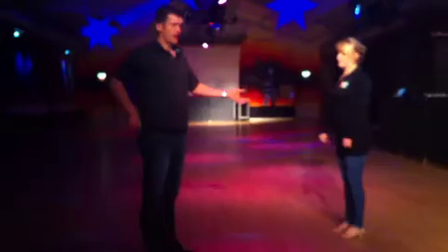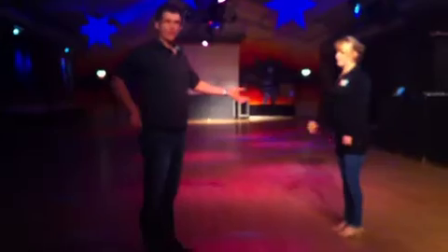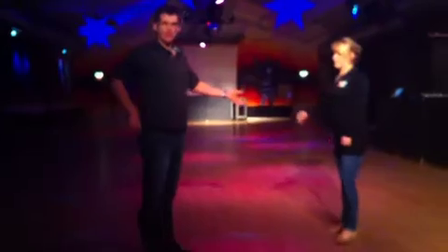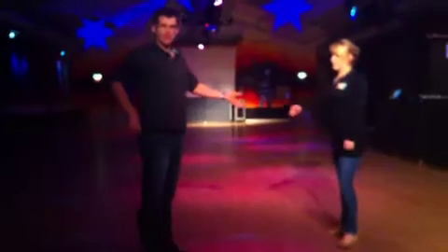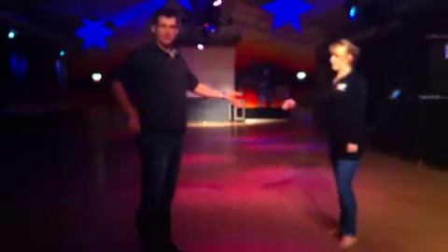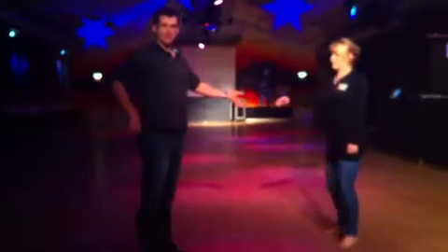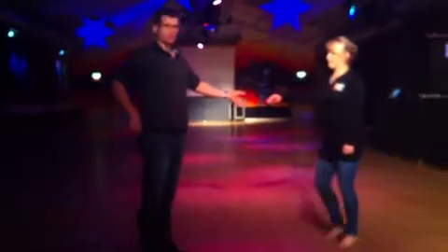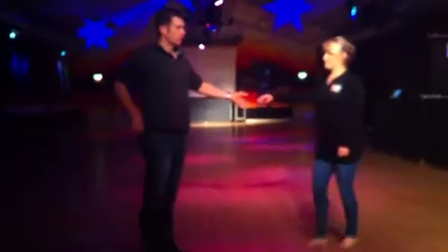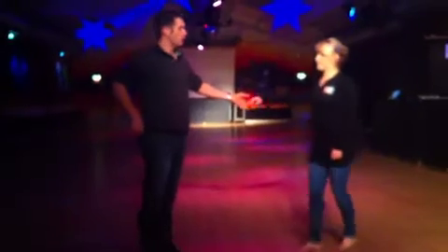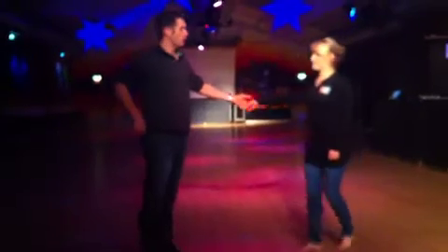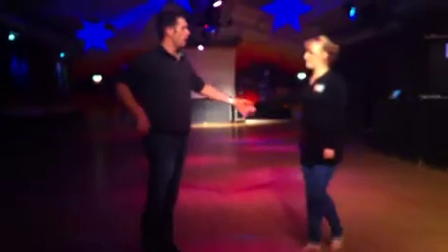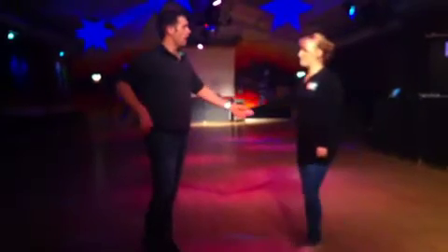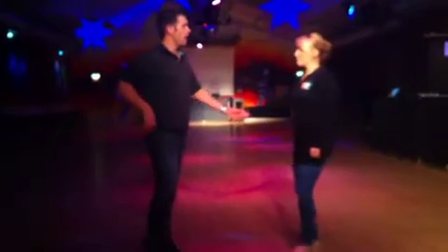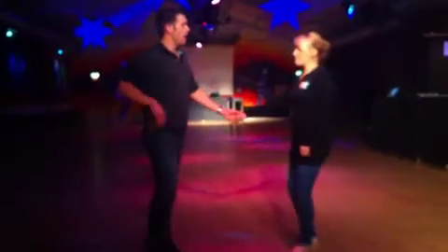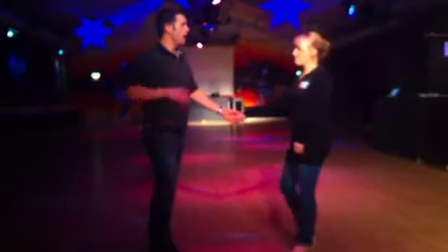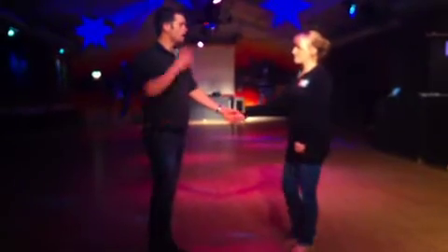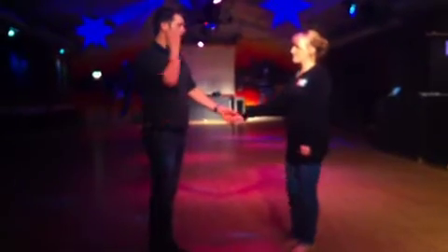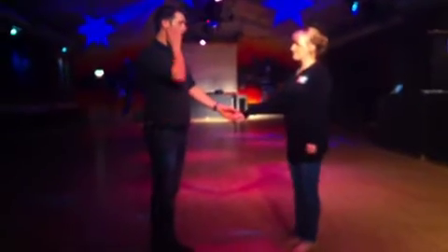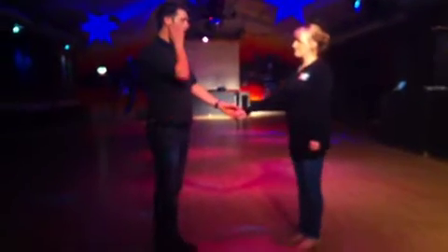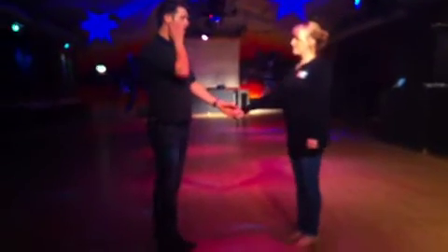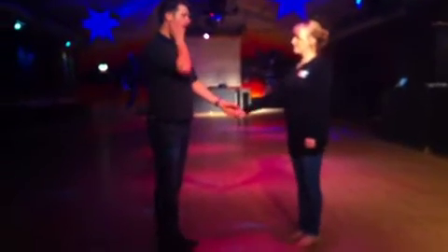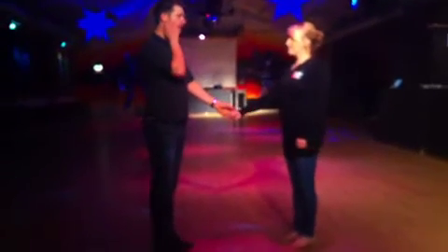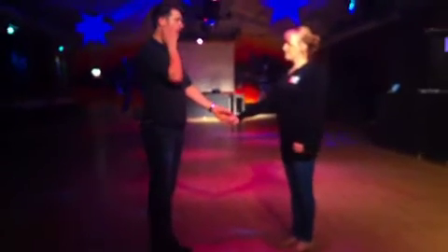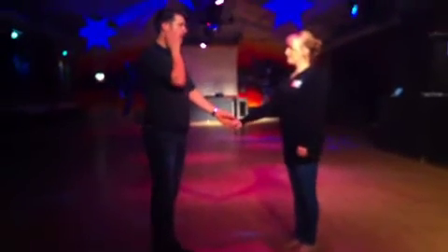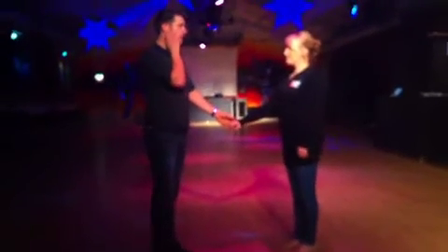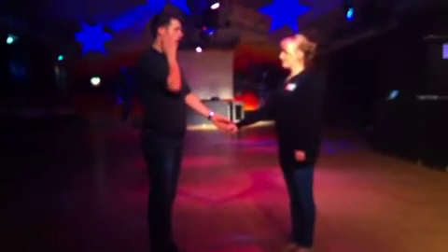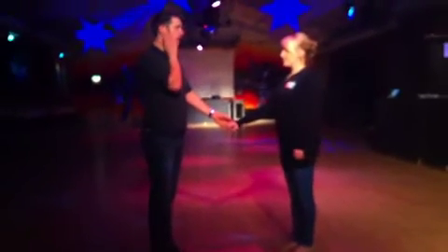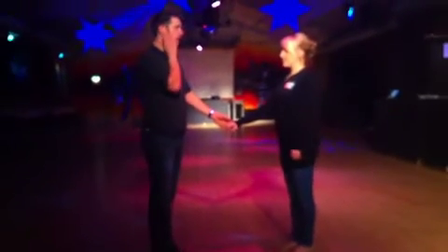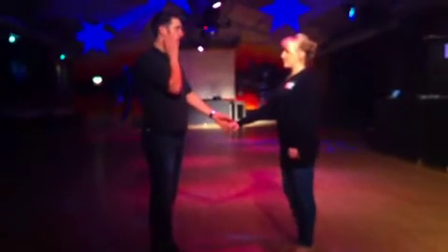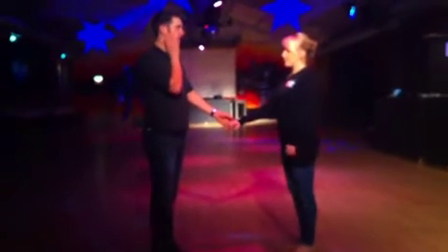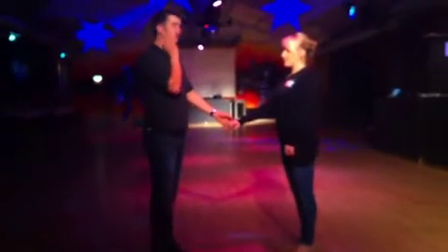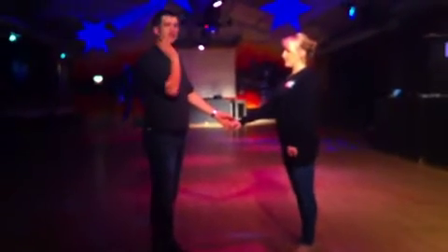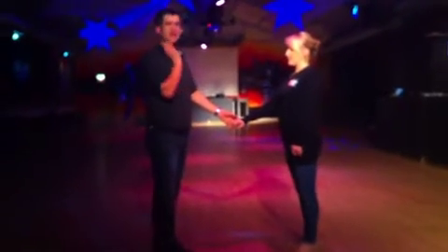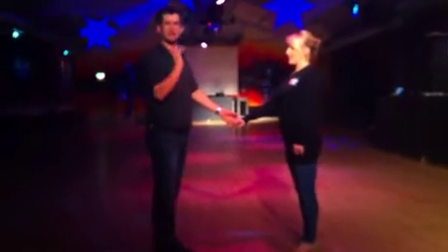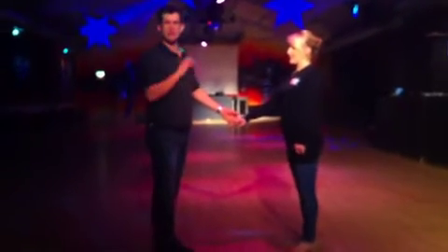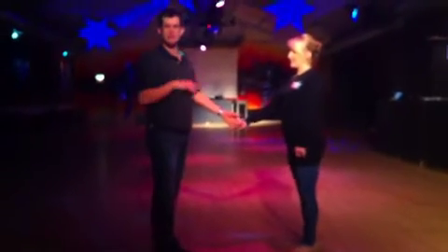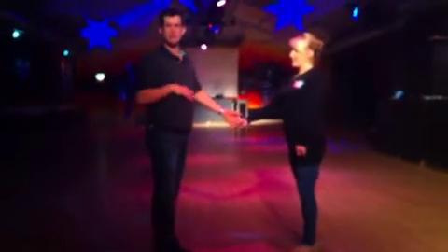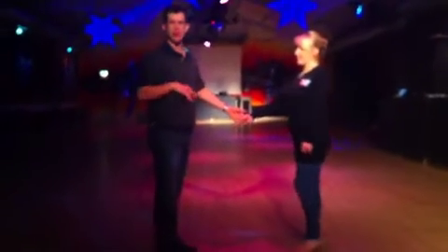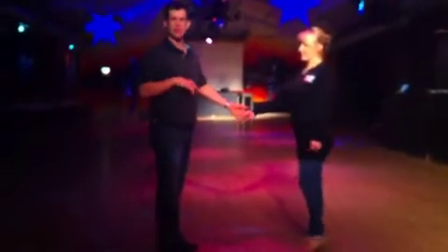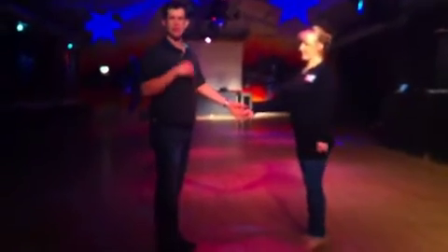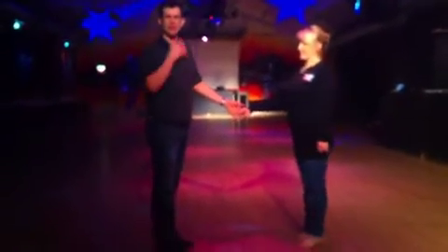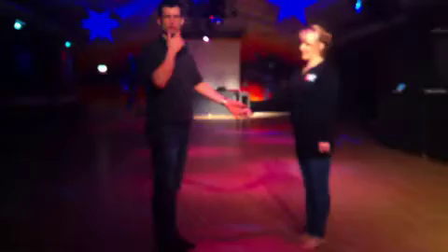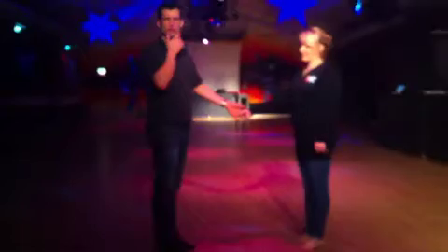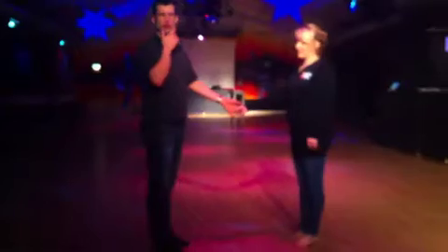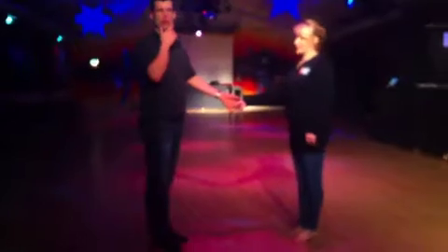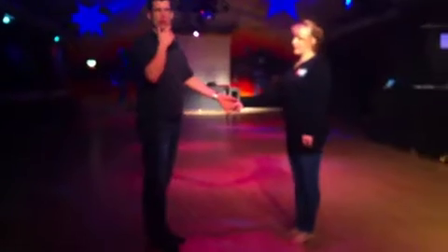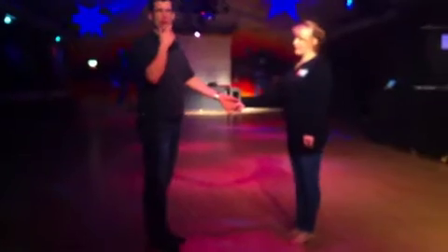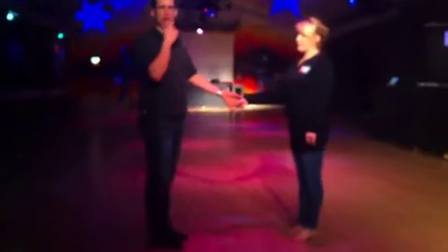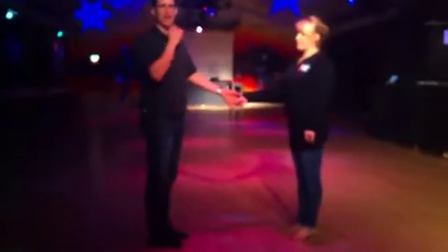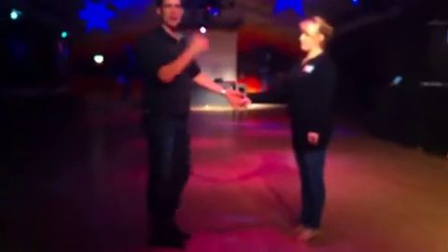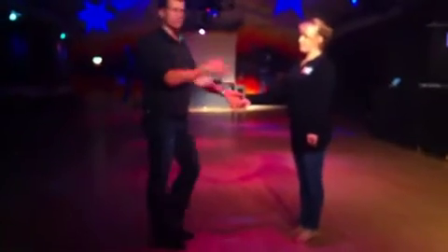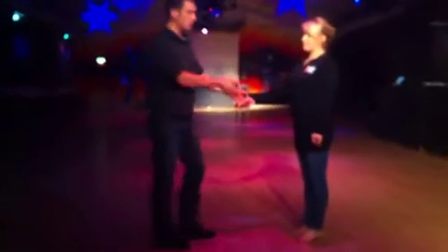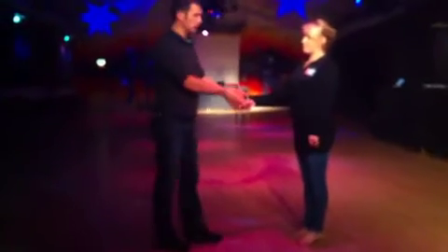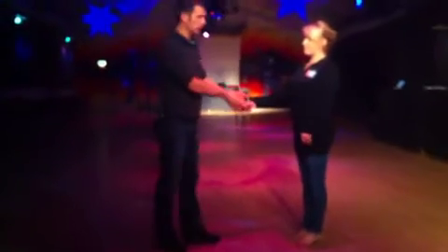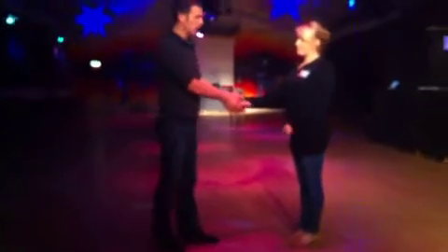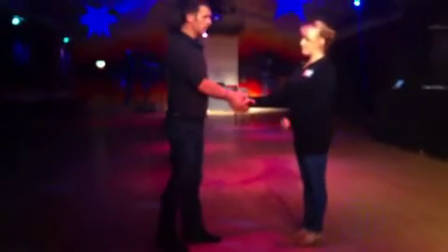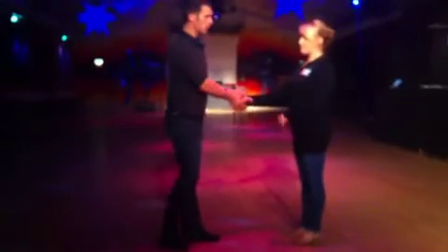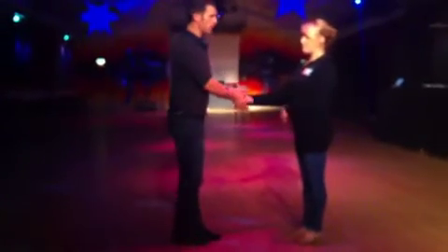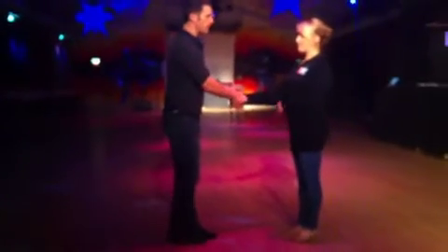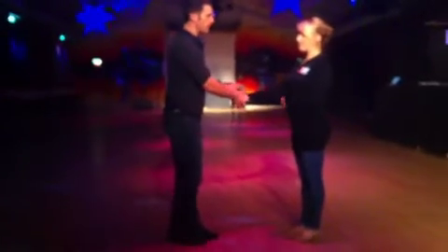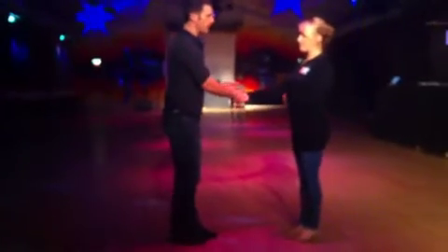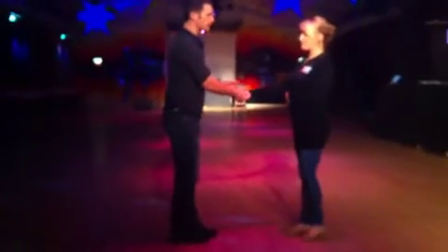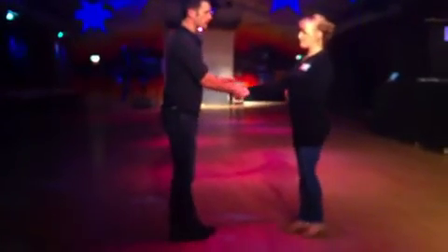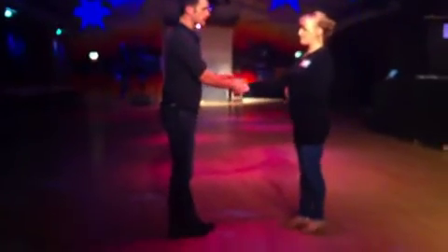Monday the 9th of January, Beginners Review class at Mo Club looked like this.